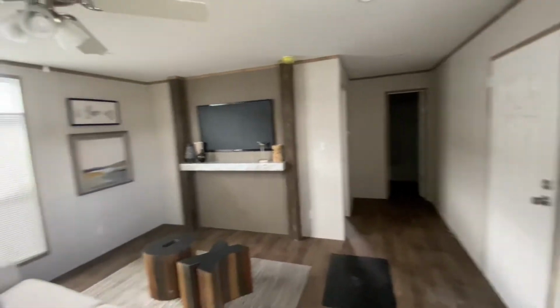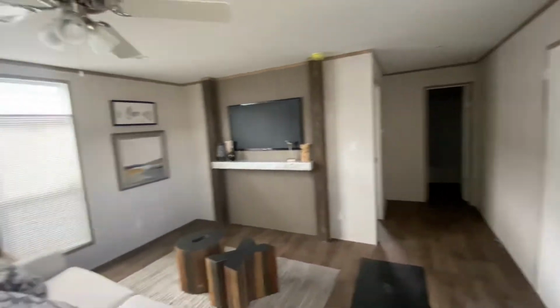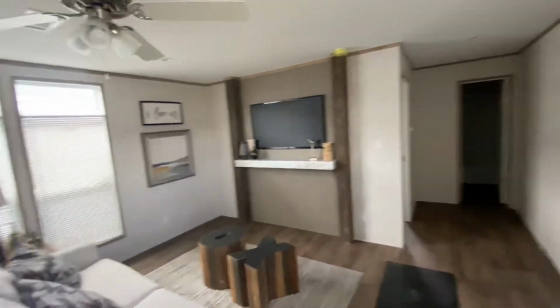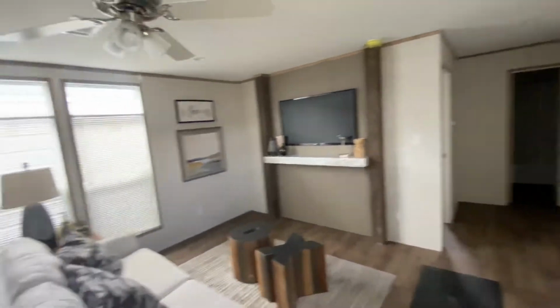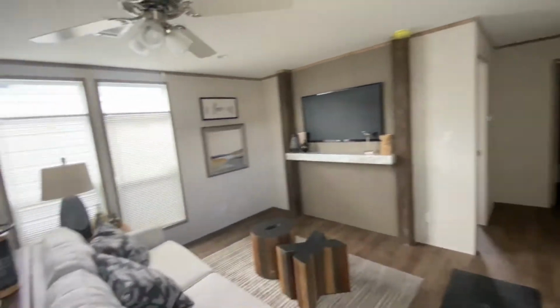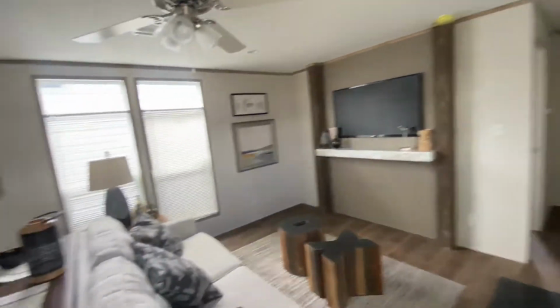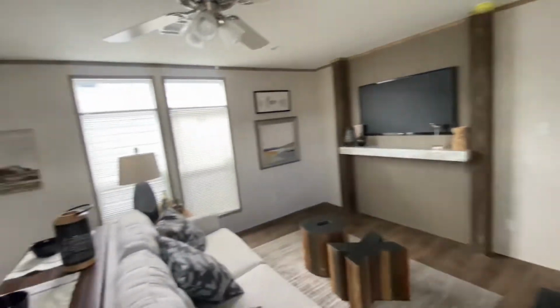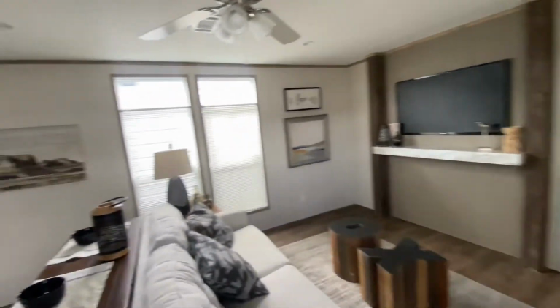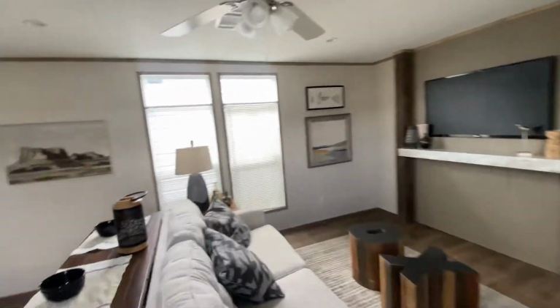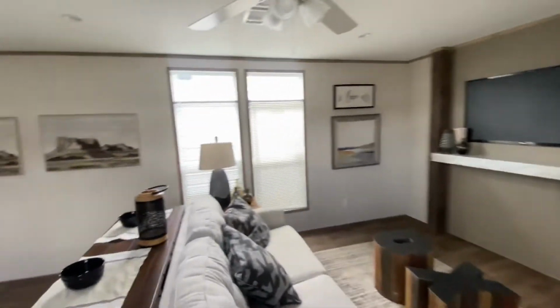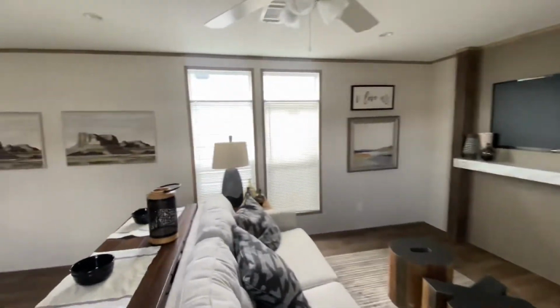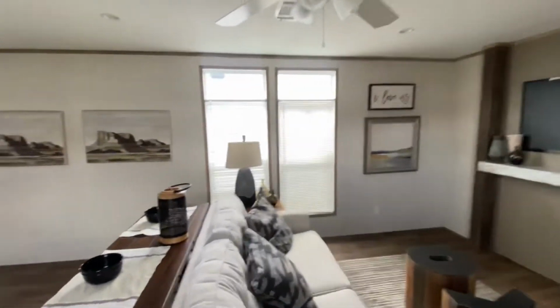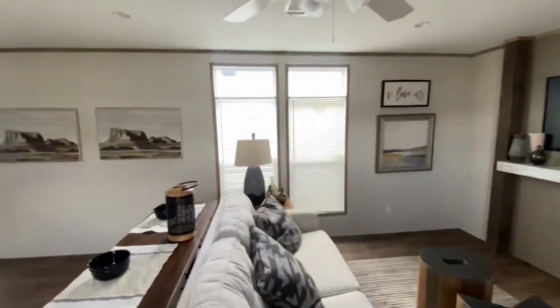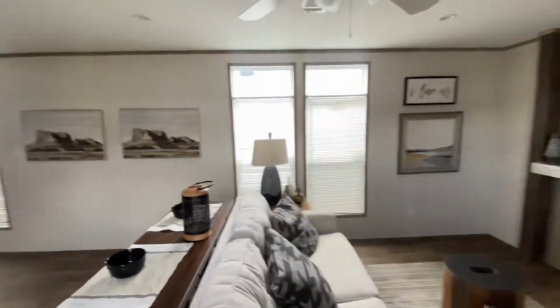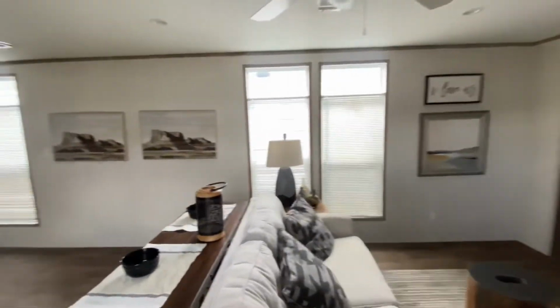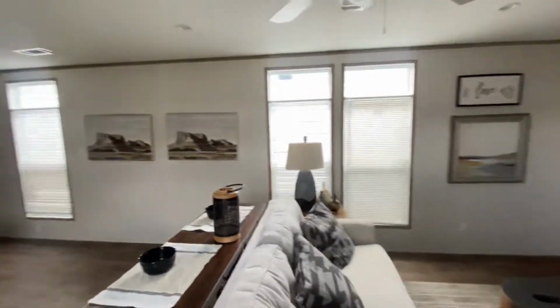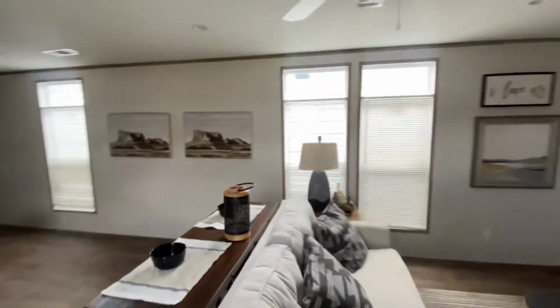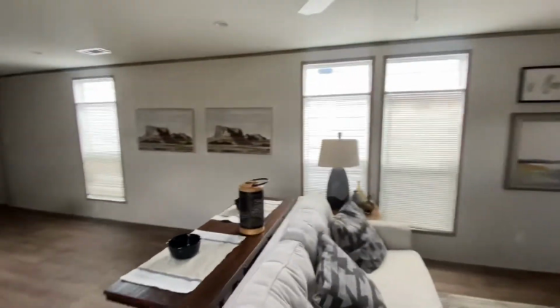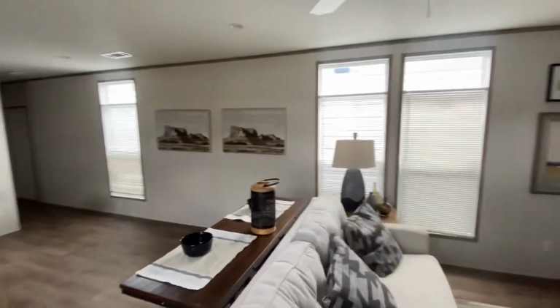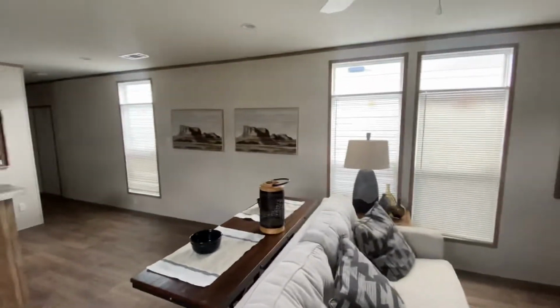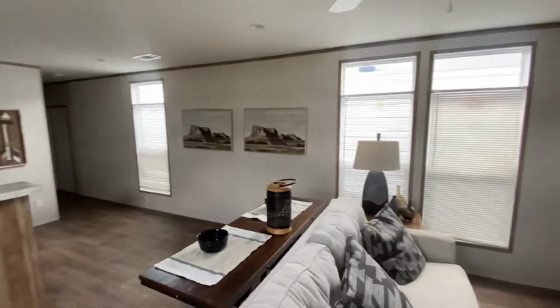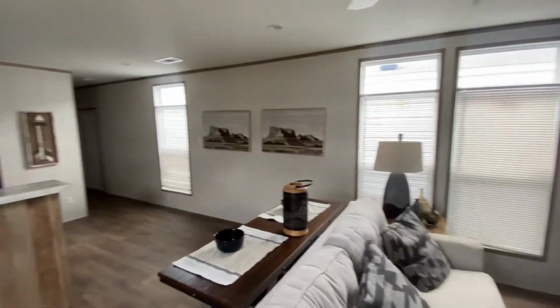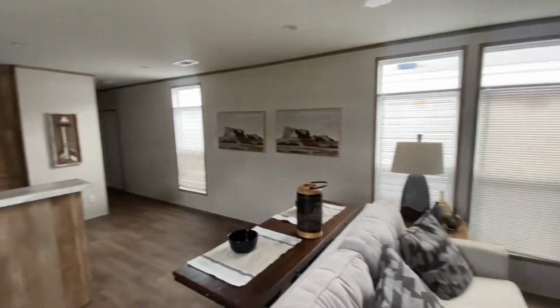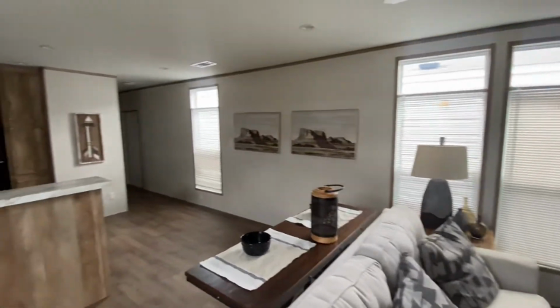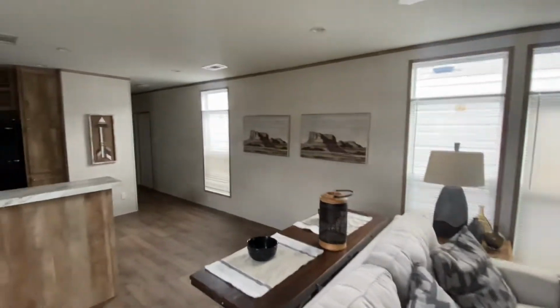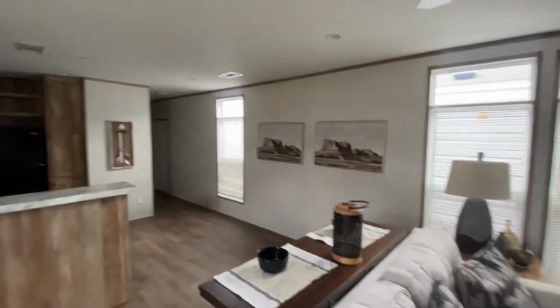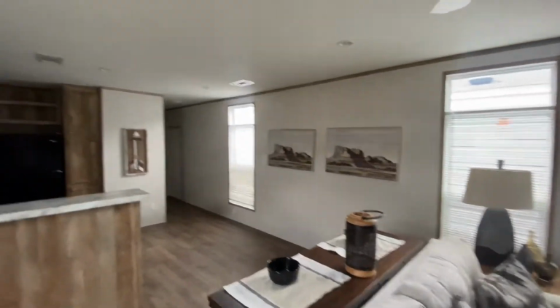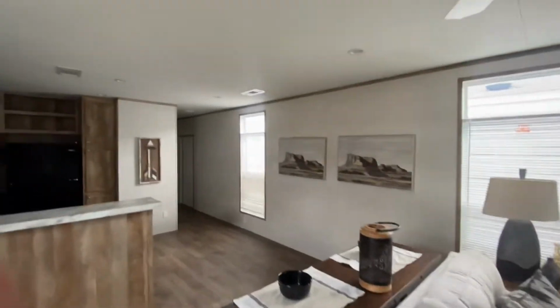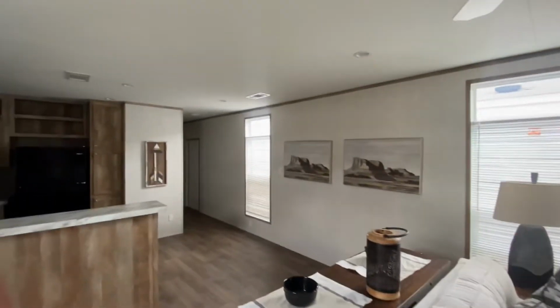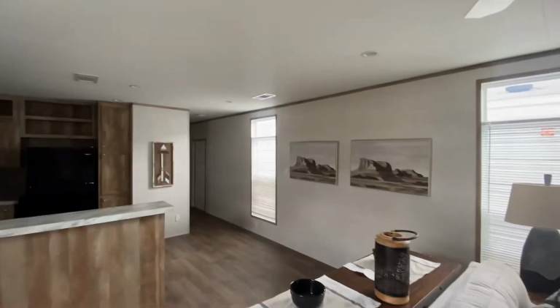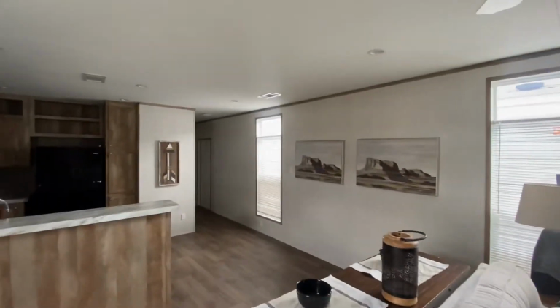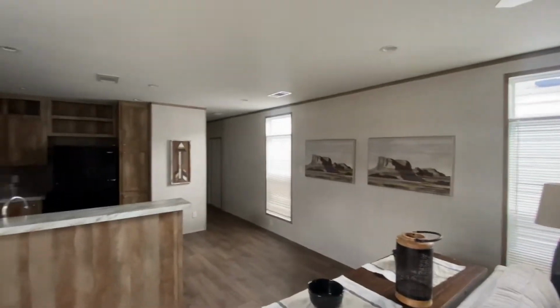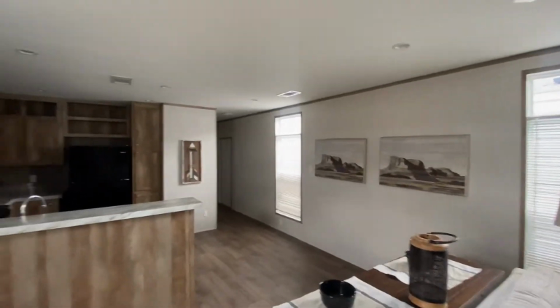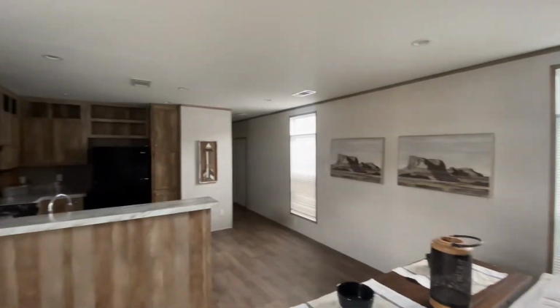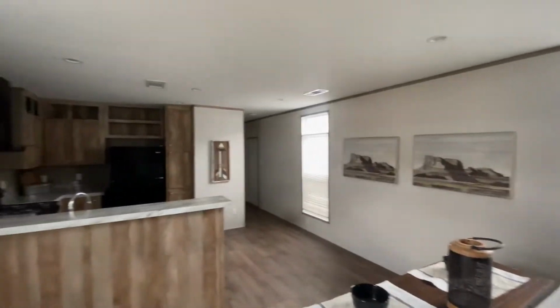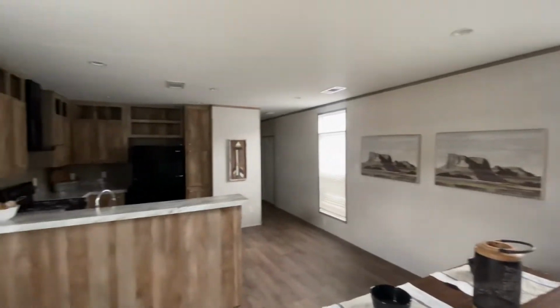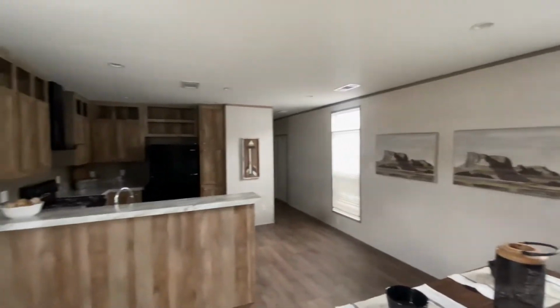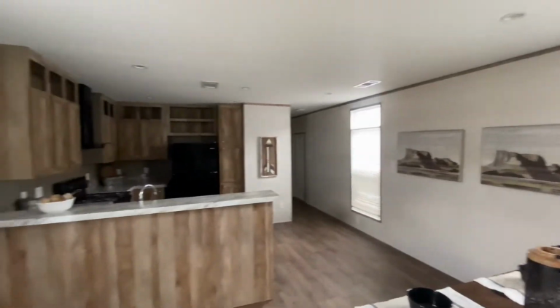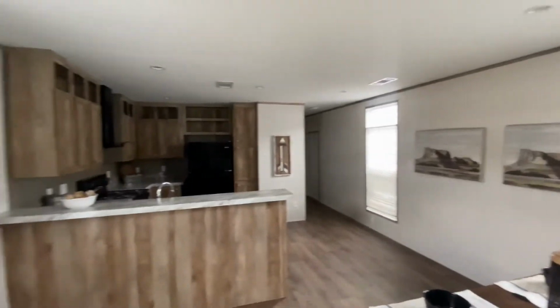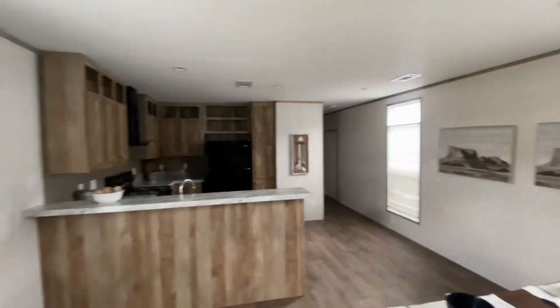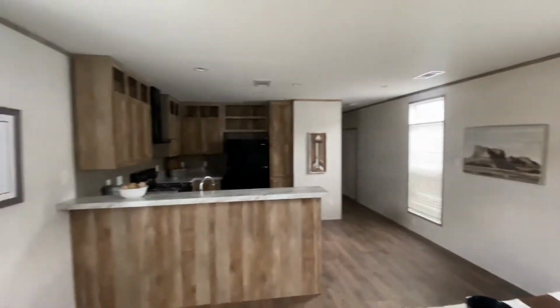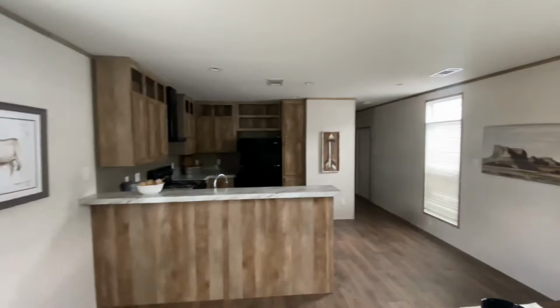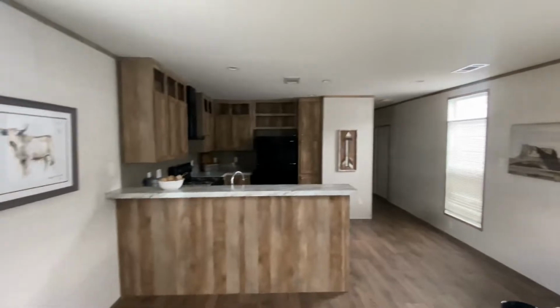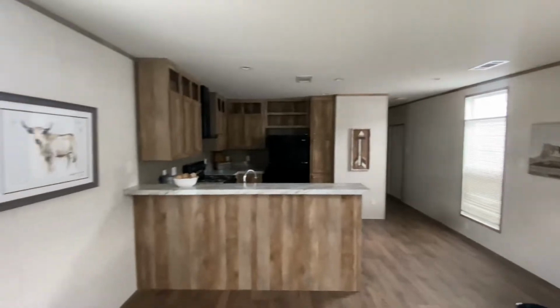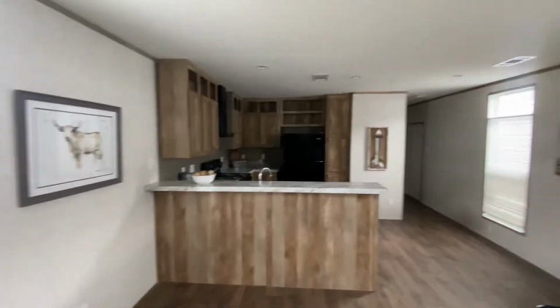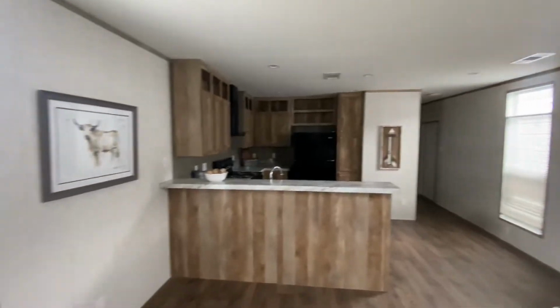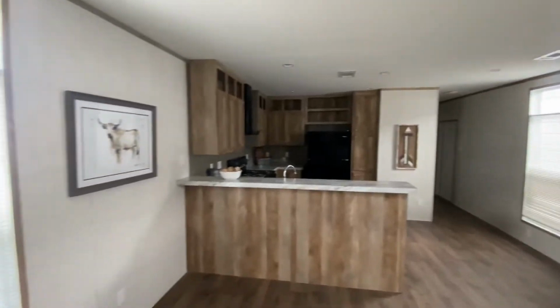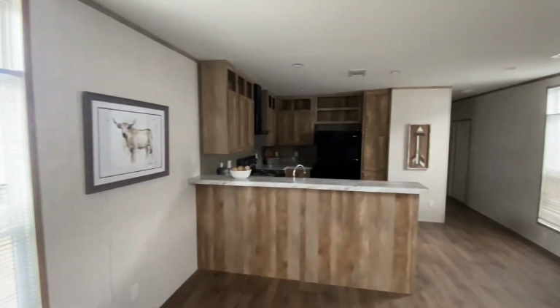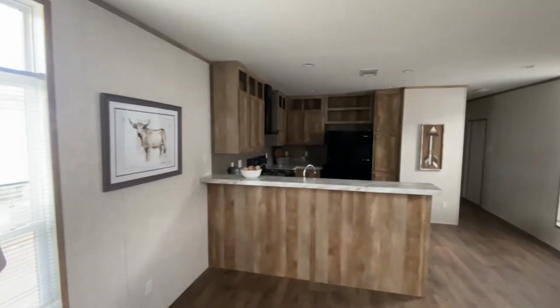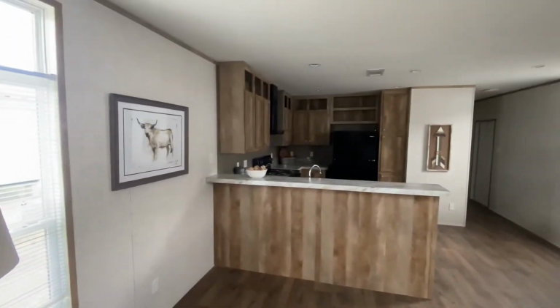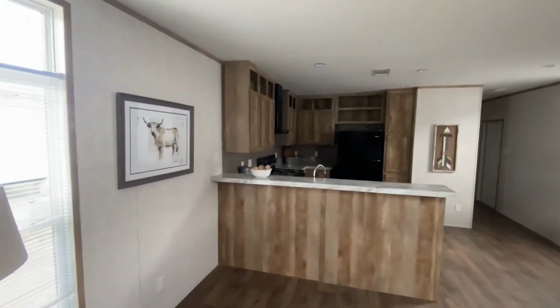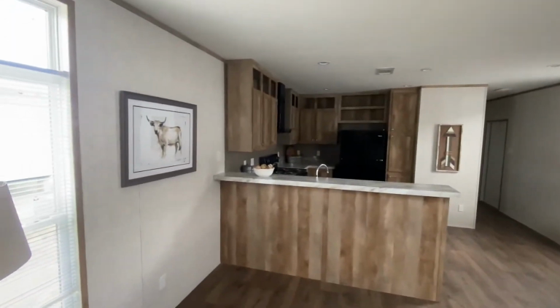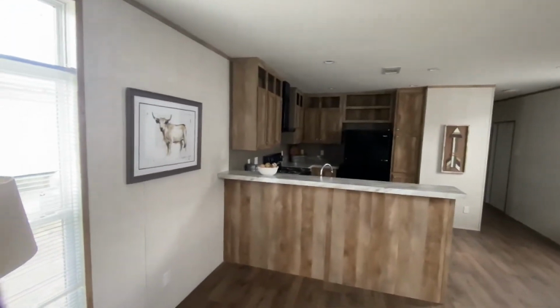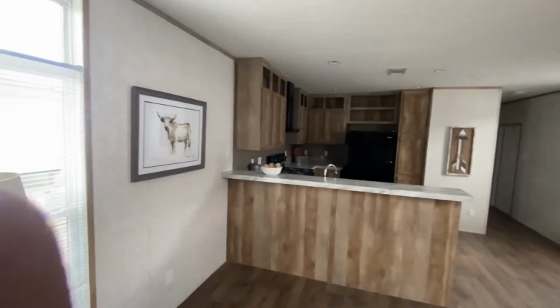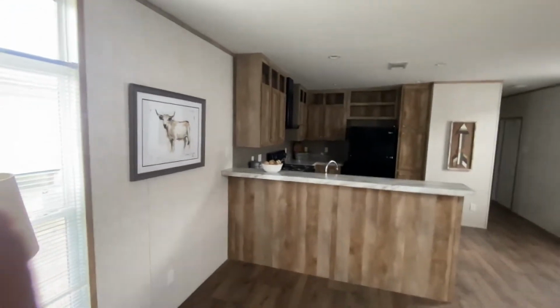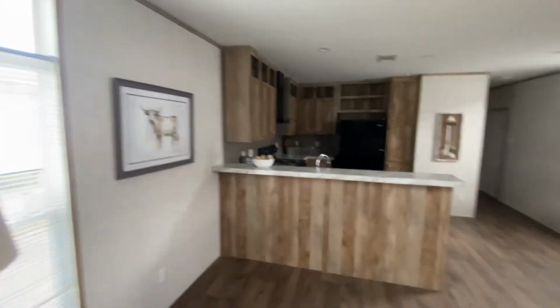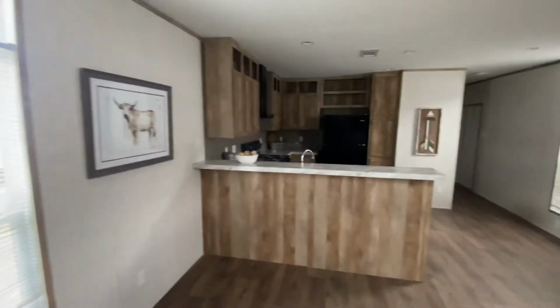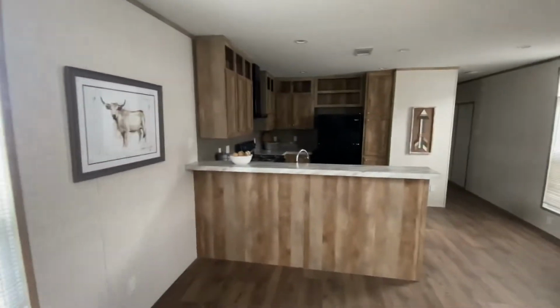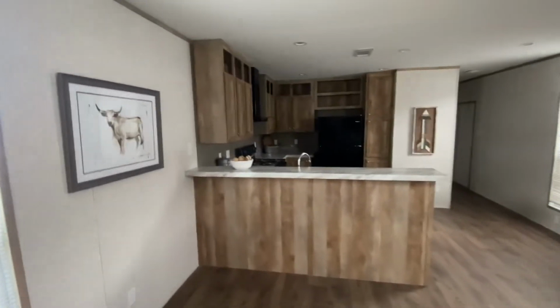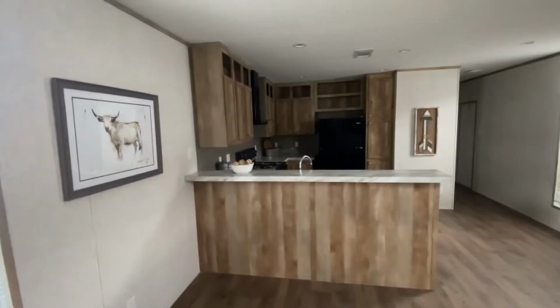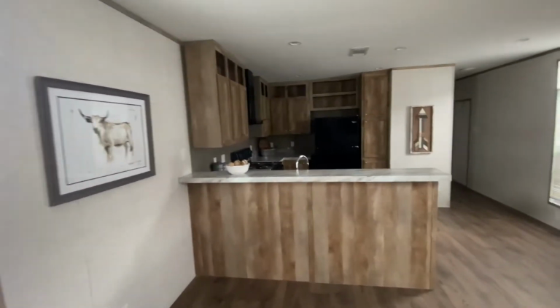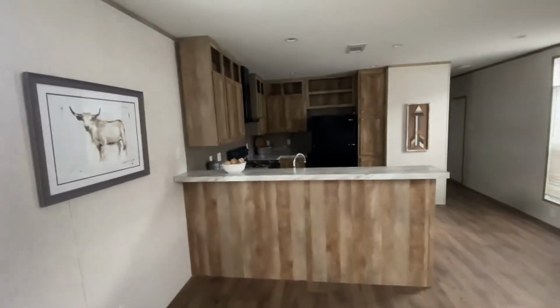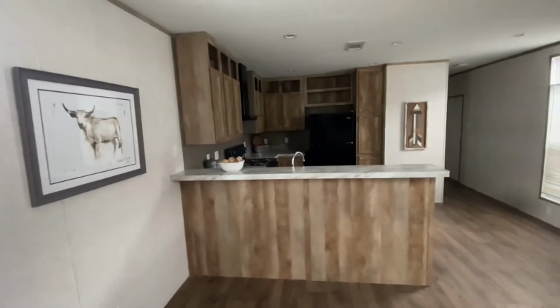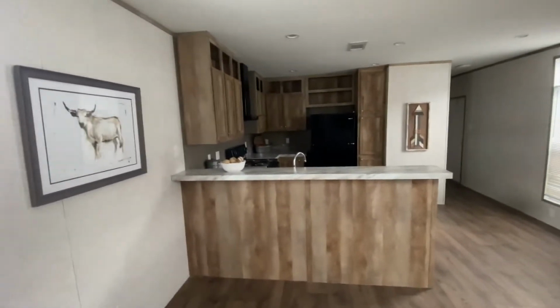Super beautiful. Look at all the natural lighting coming through the house. Vents in the ceiling. It has the bar top island.